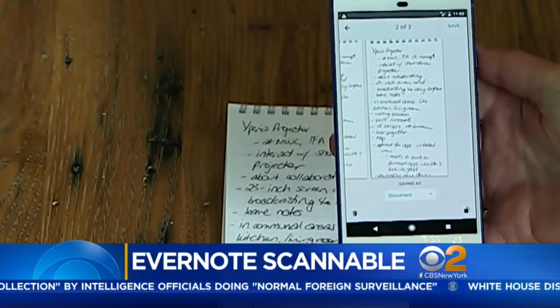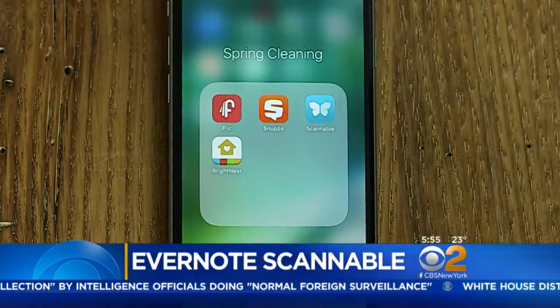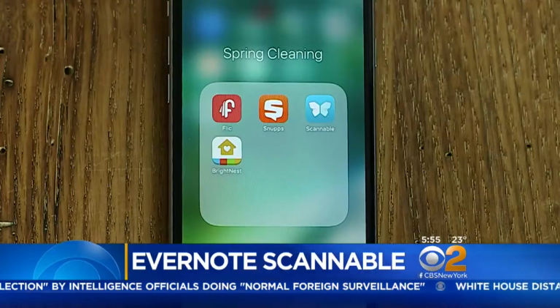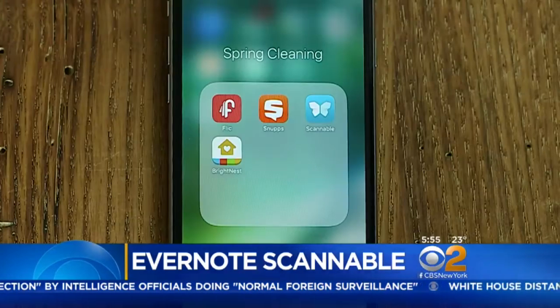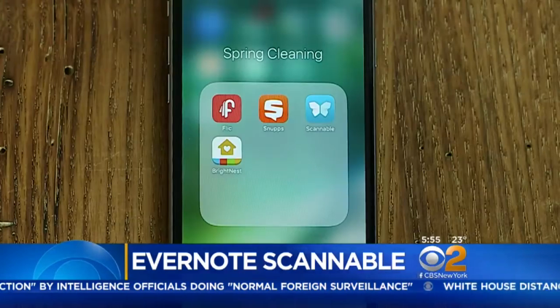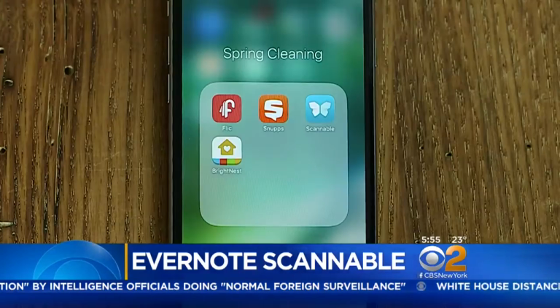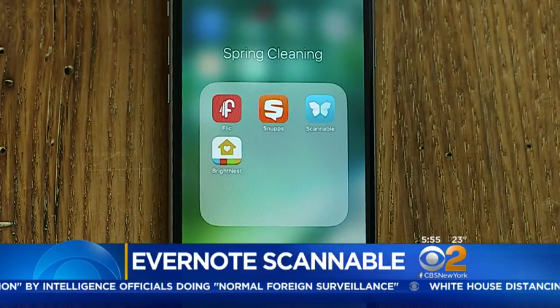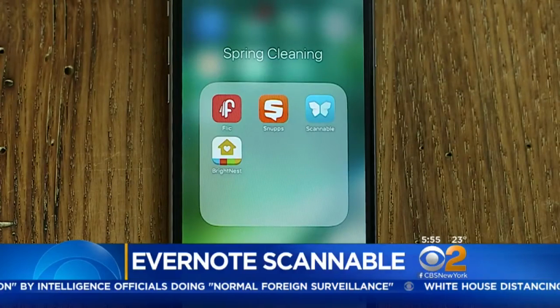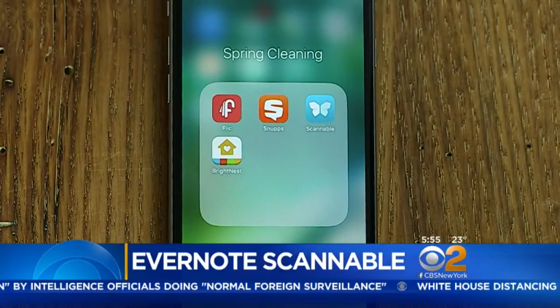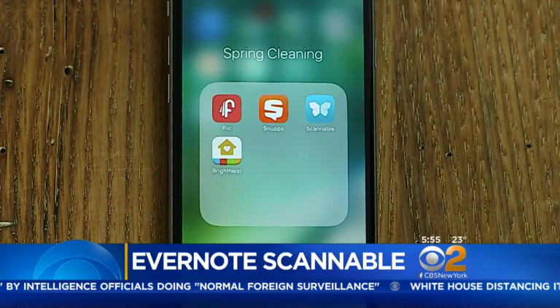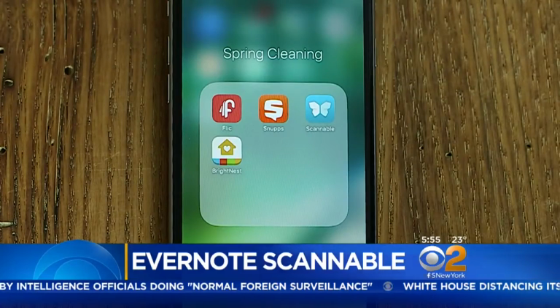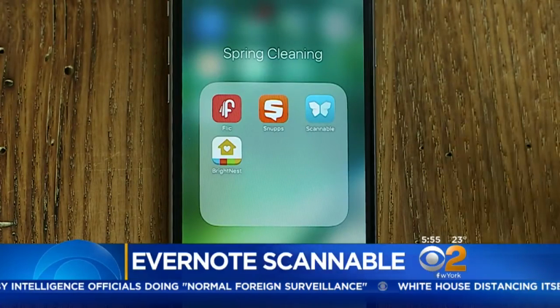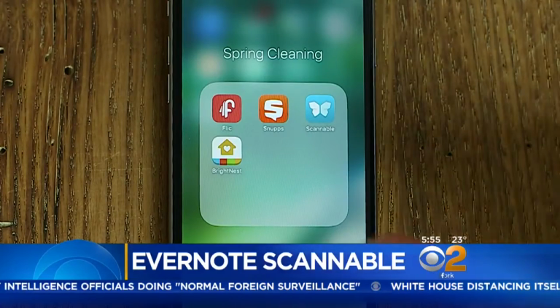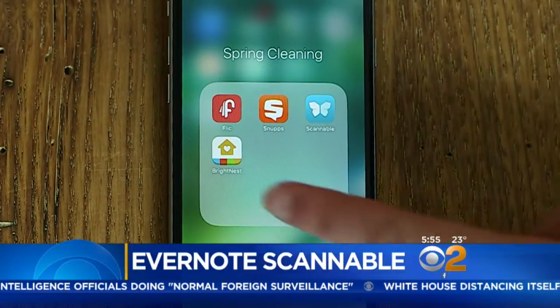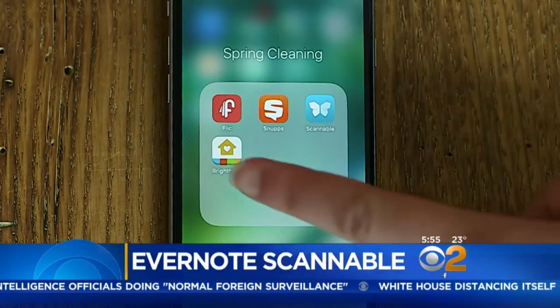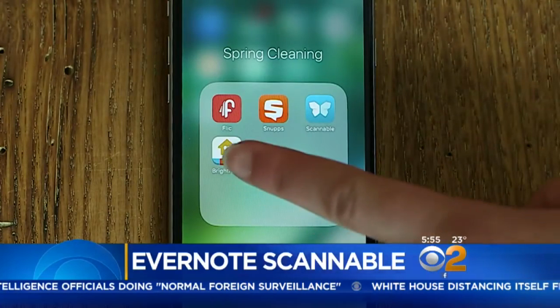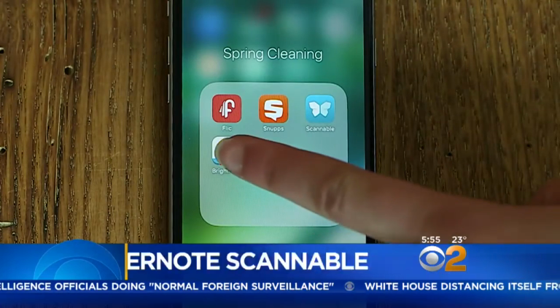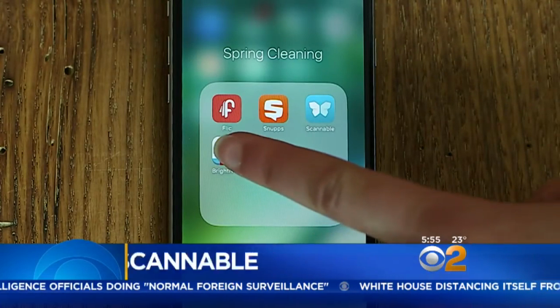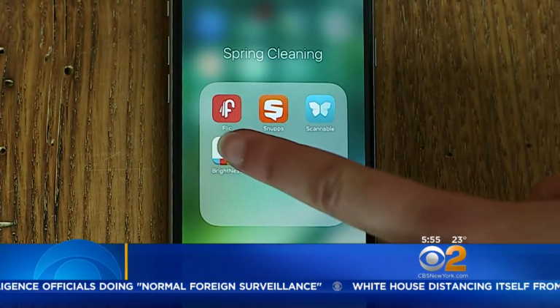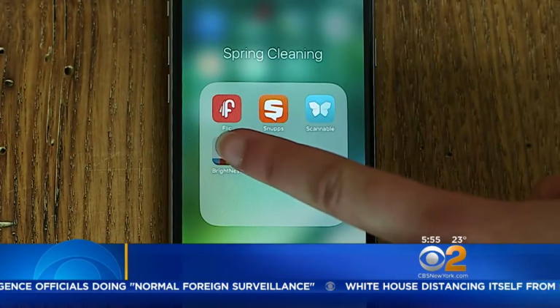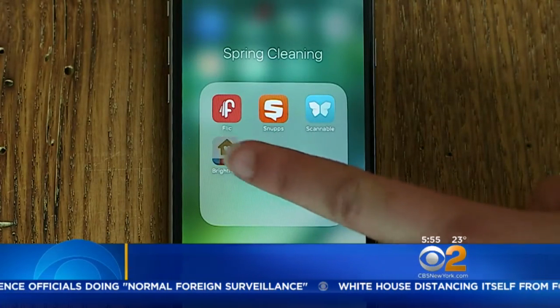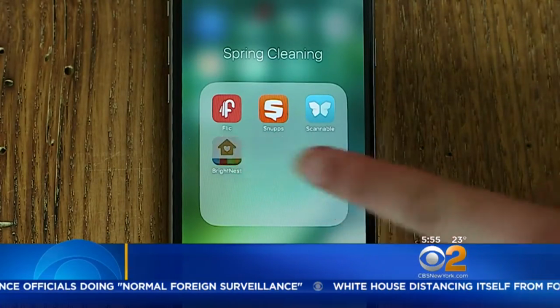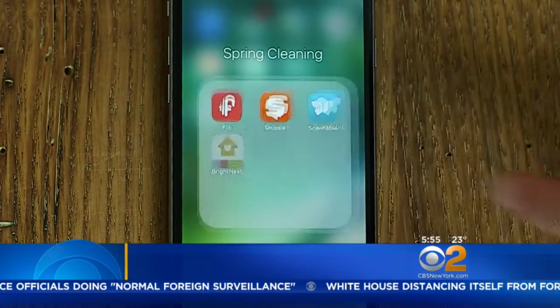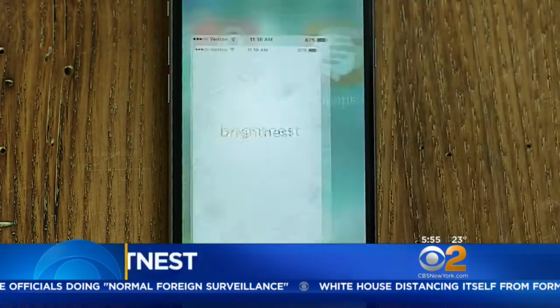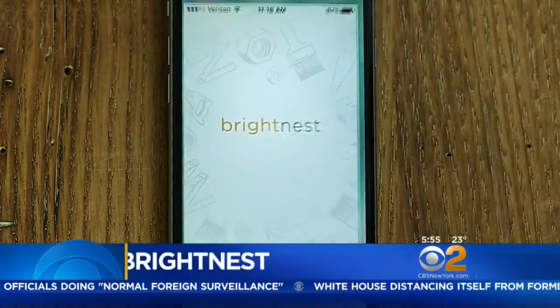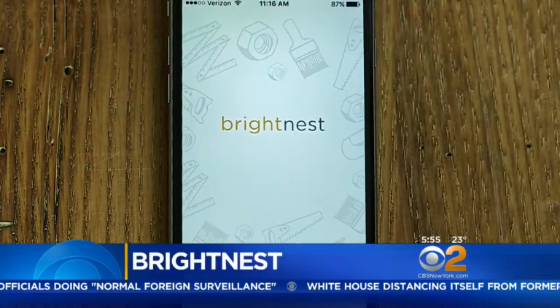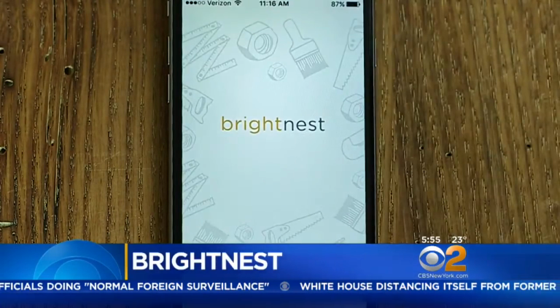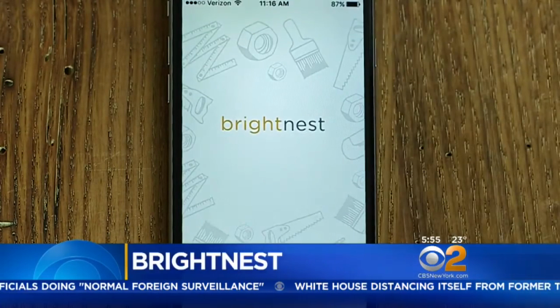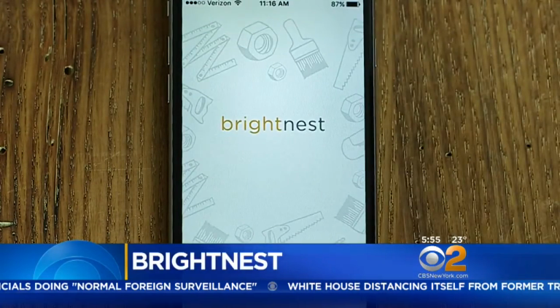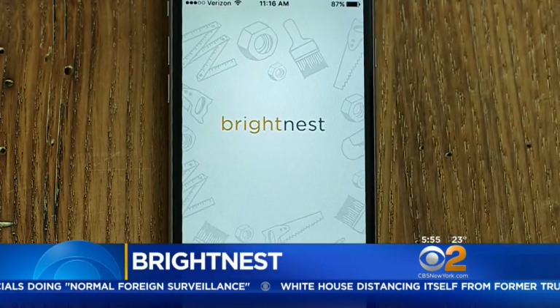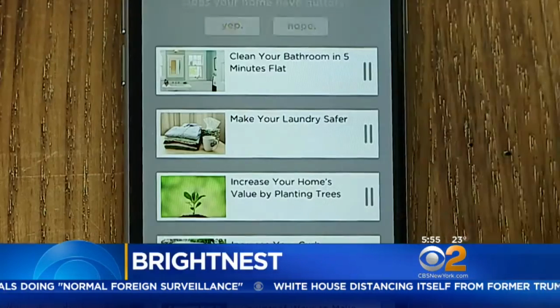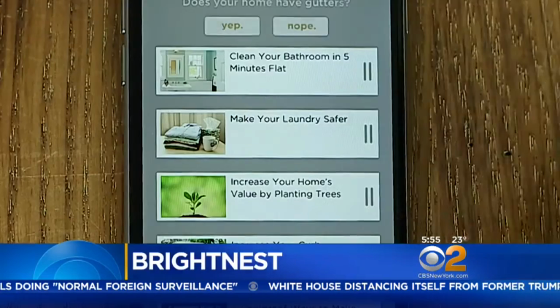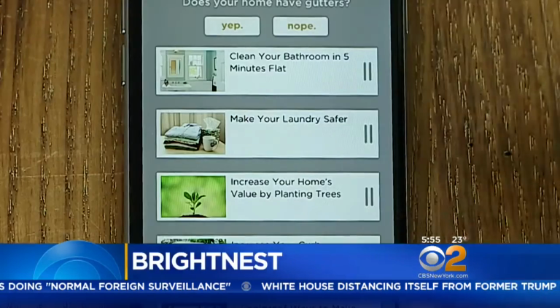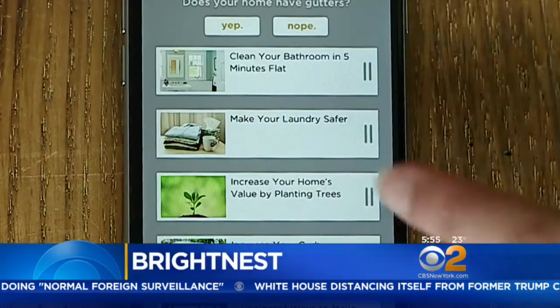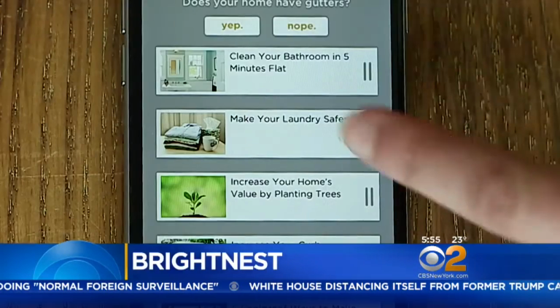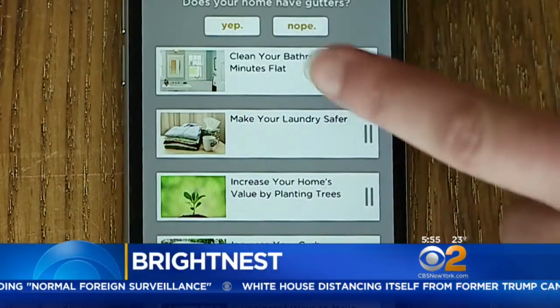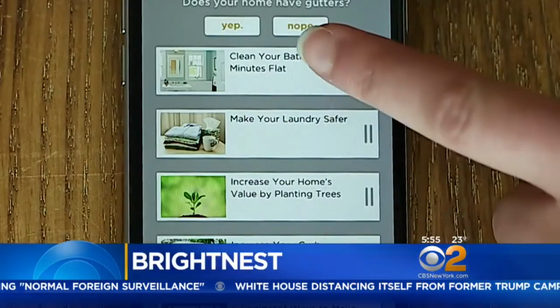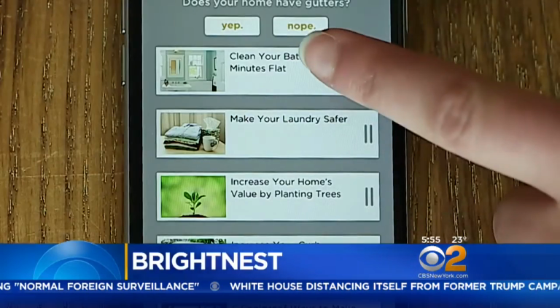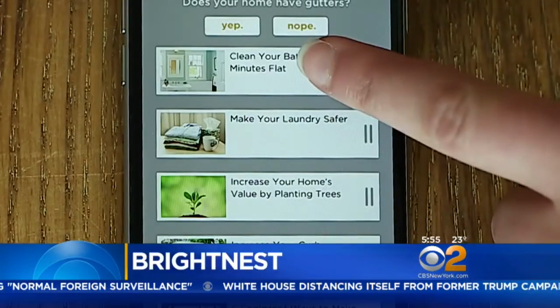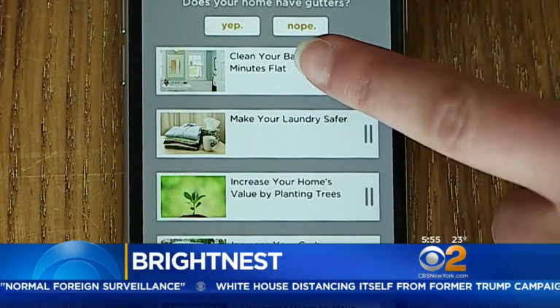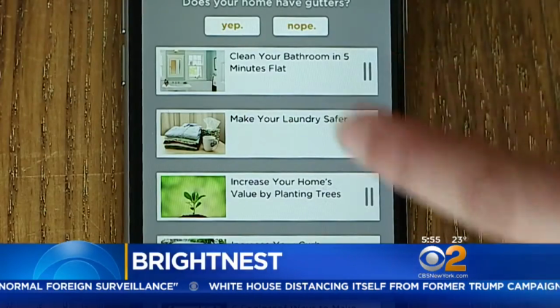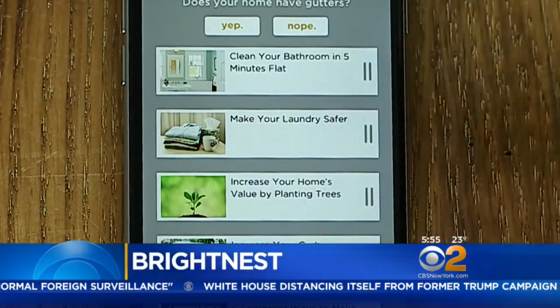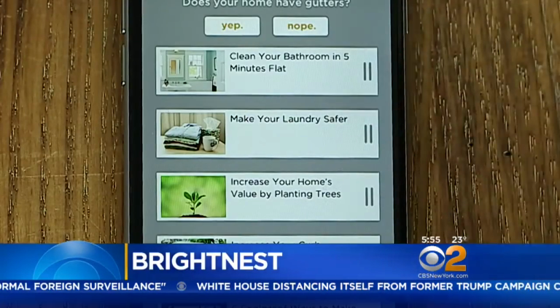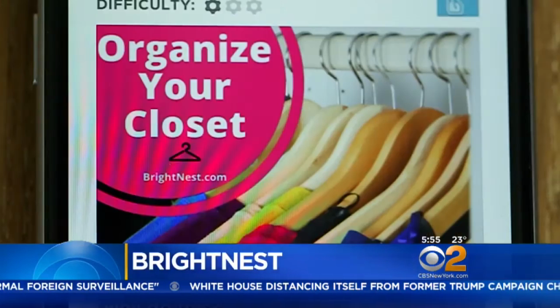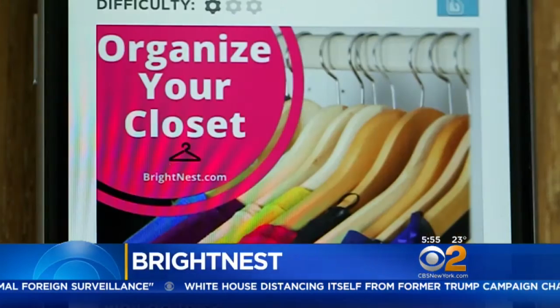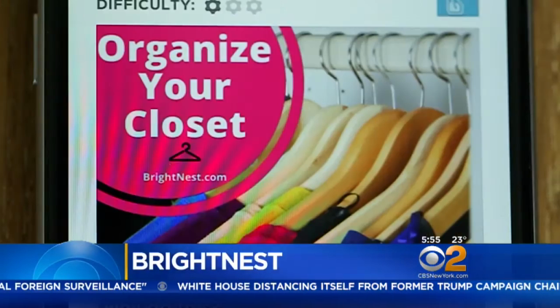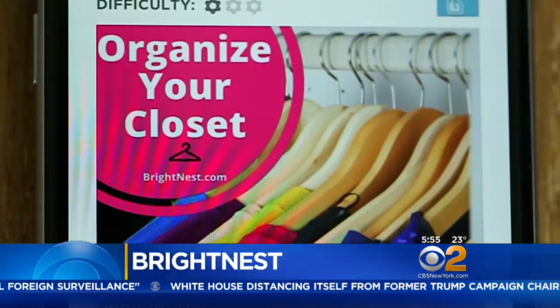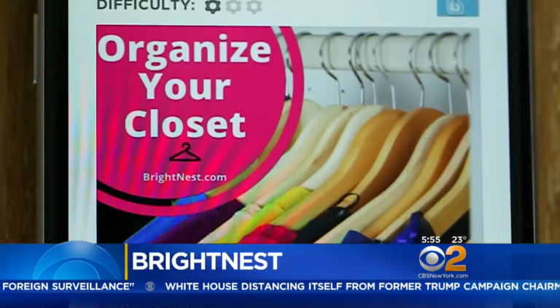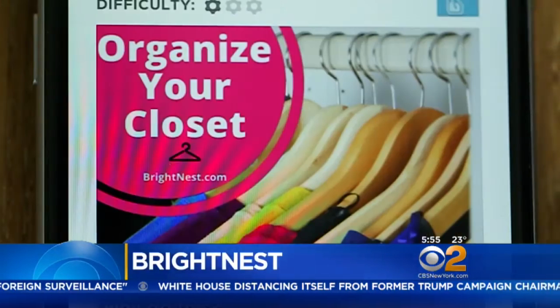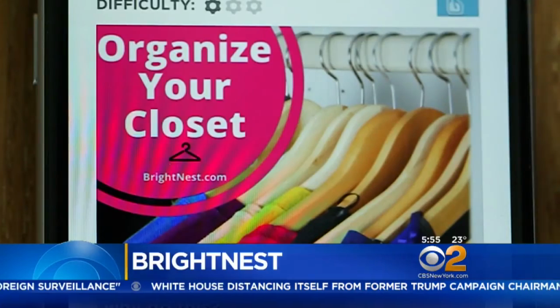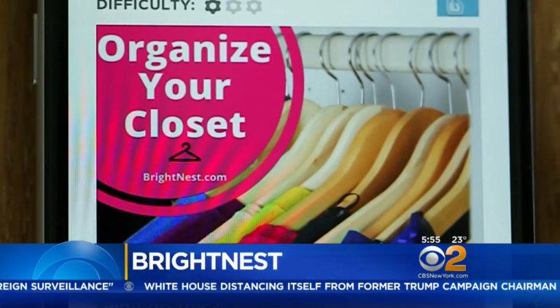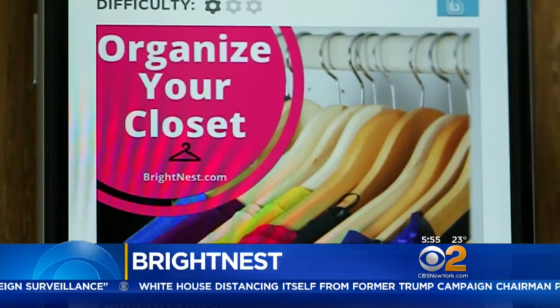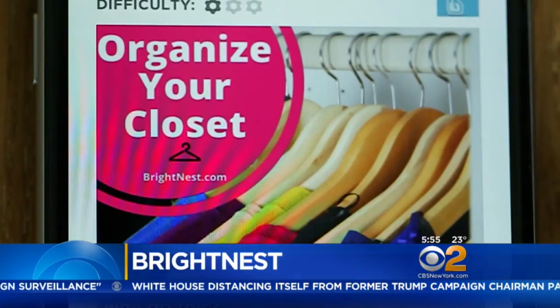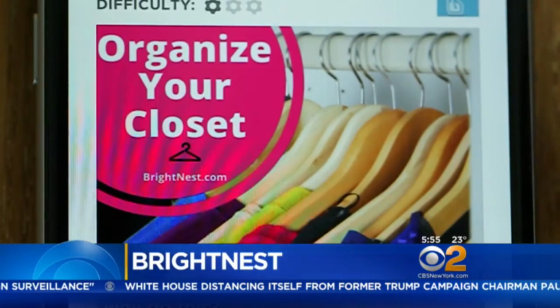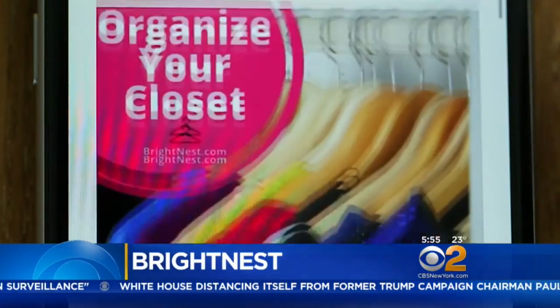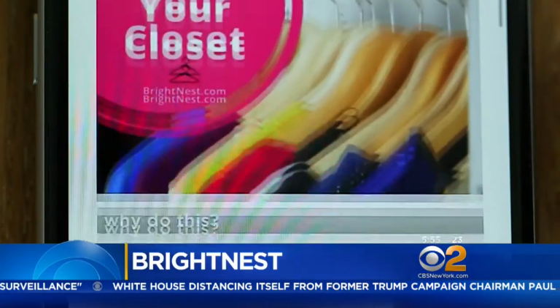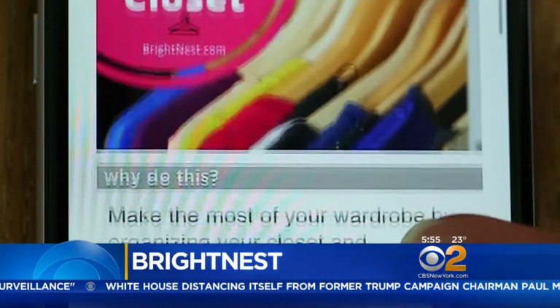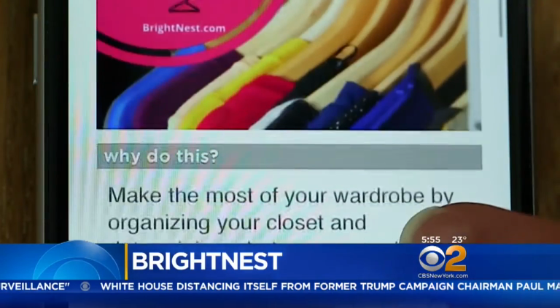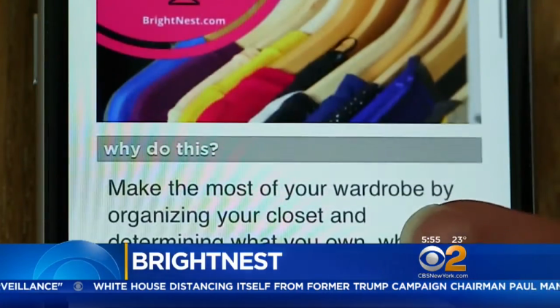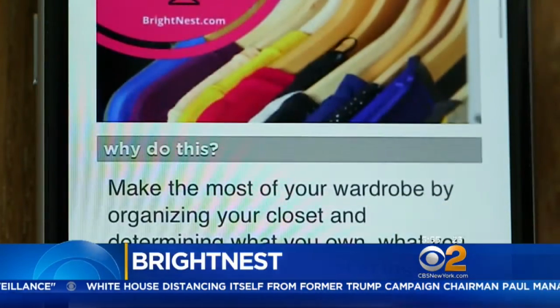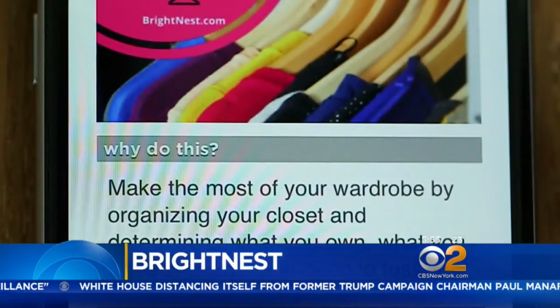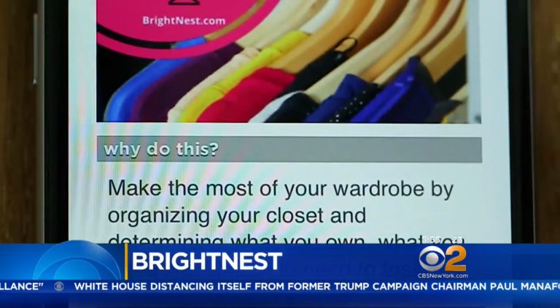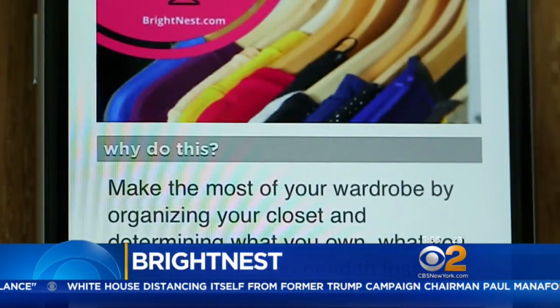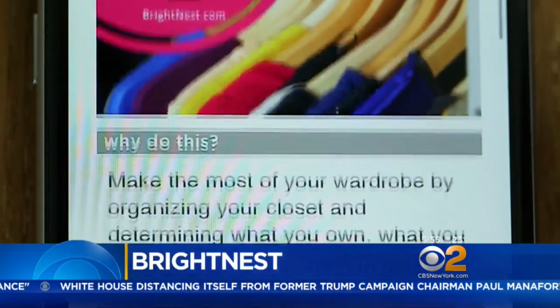And for cleaning tasks around the house, try BrightNest. It has home maintenance tips and guides to help you organize items in the home.